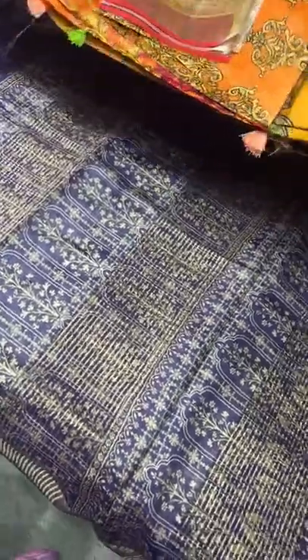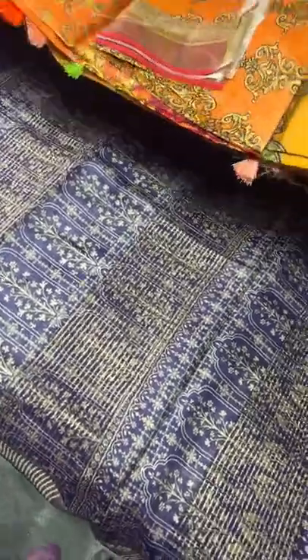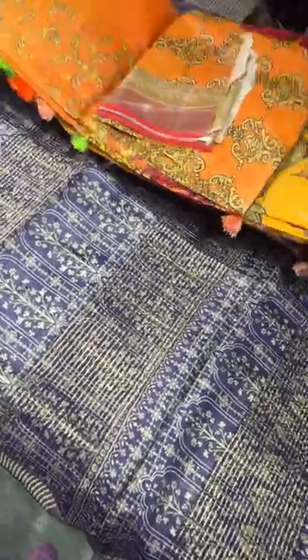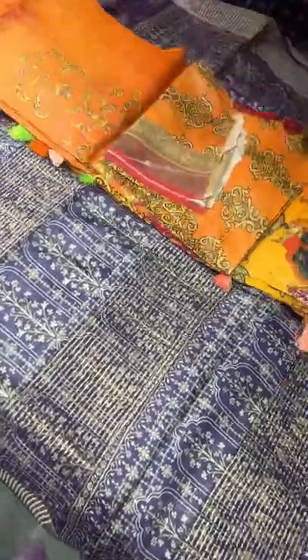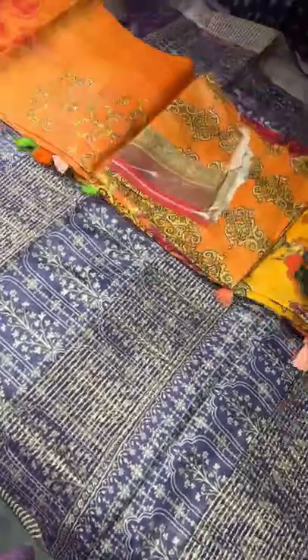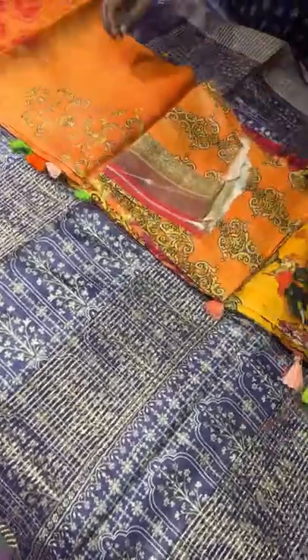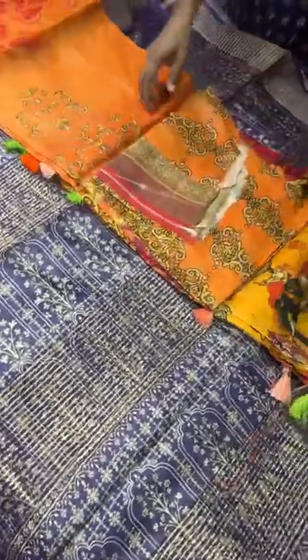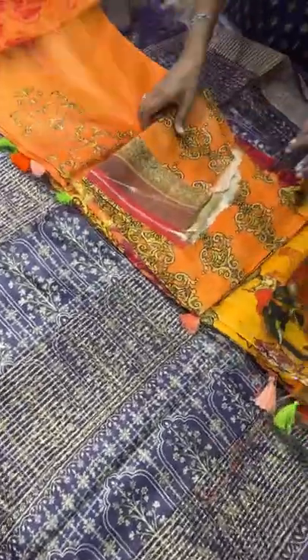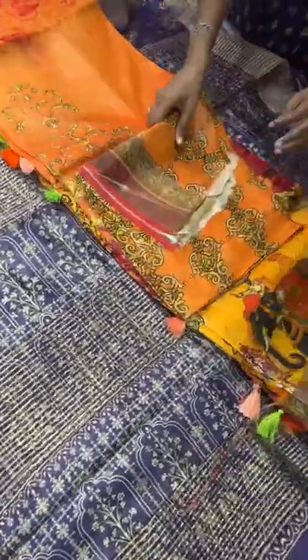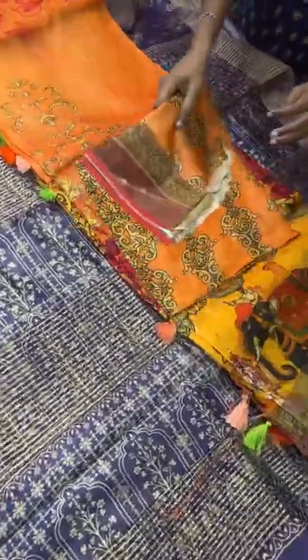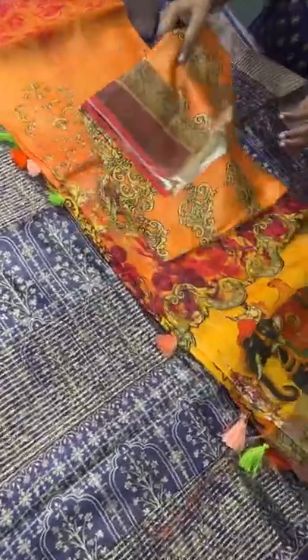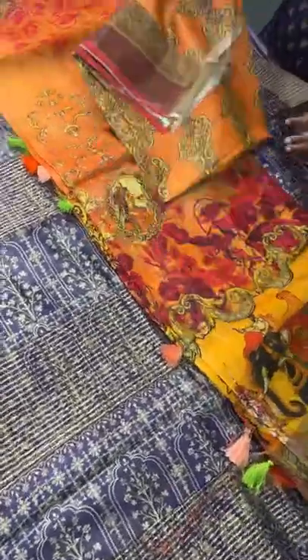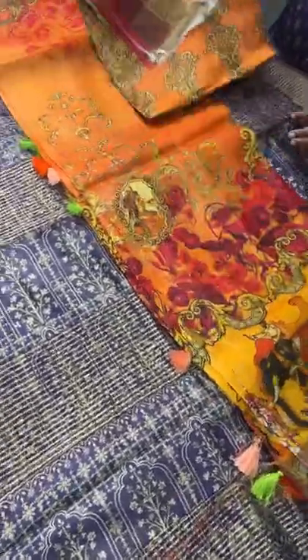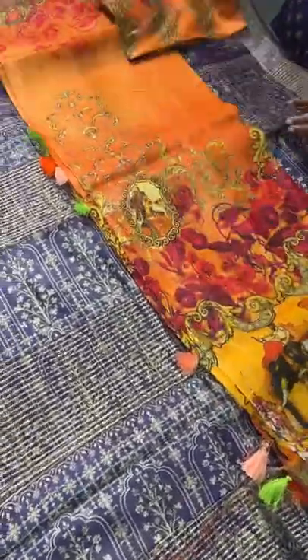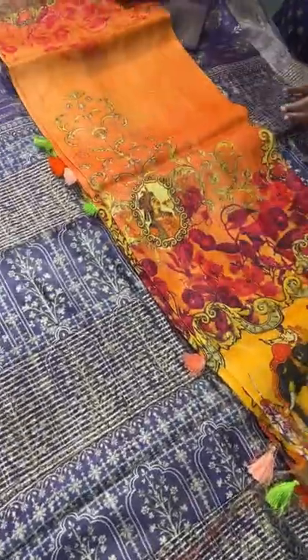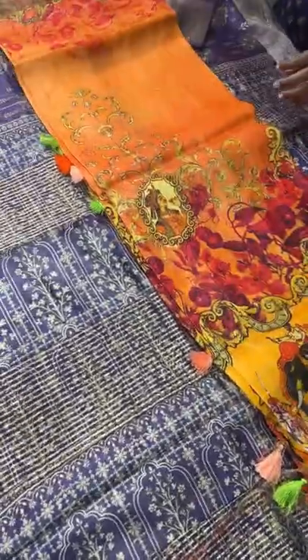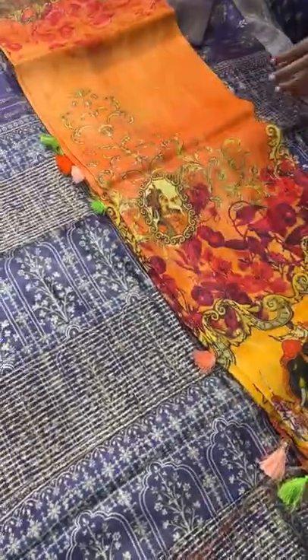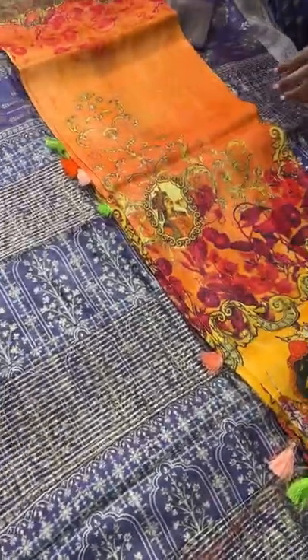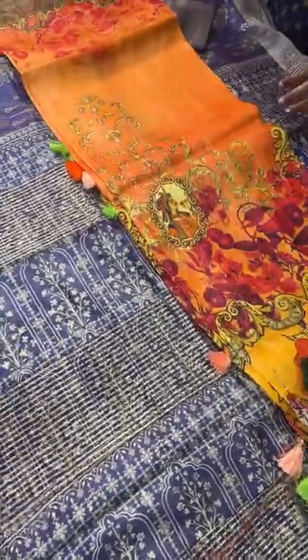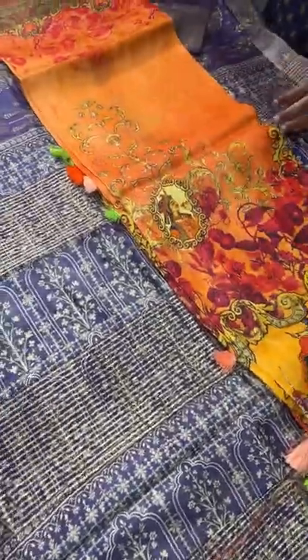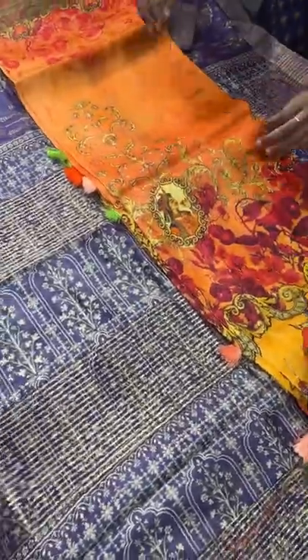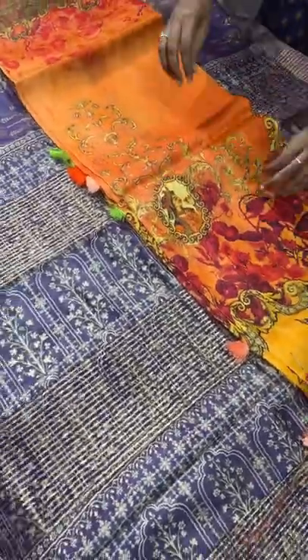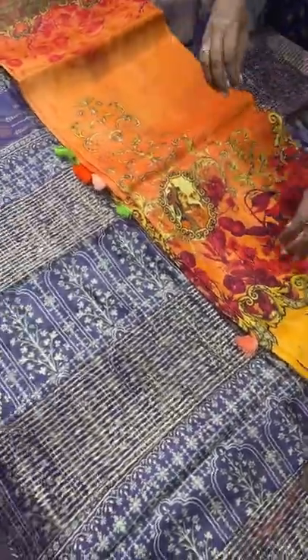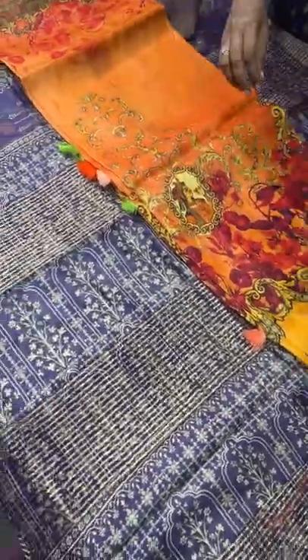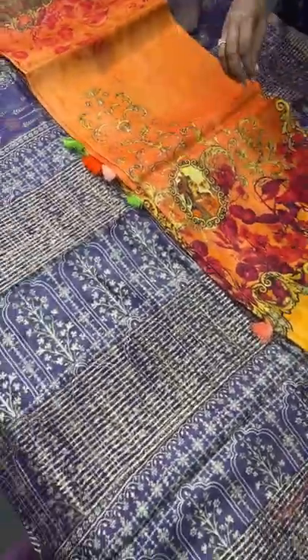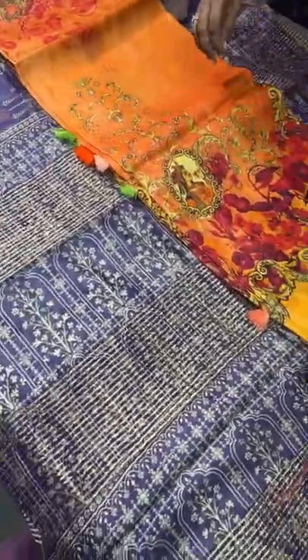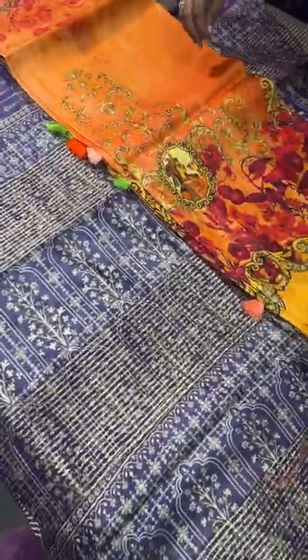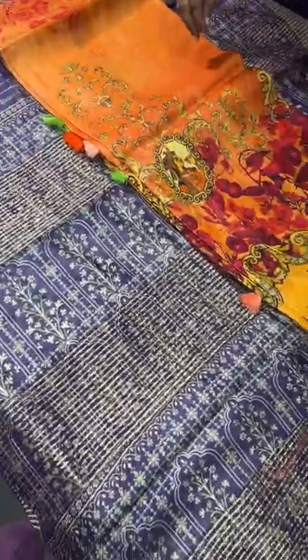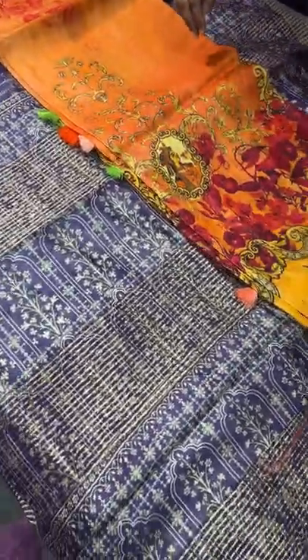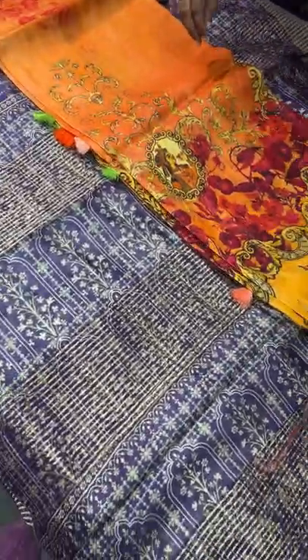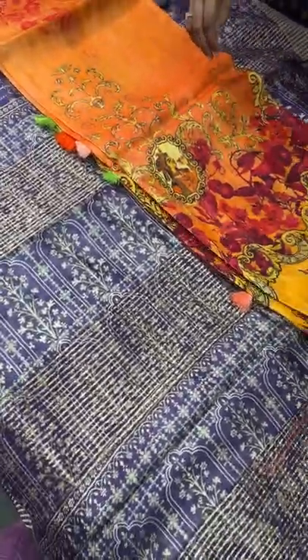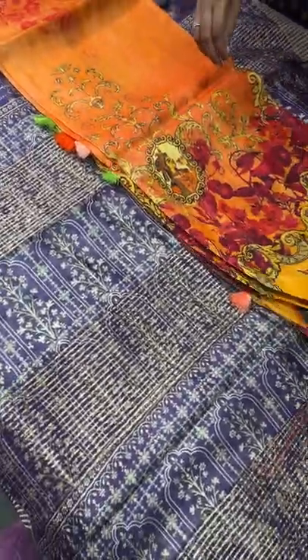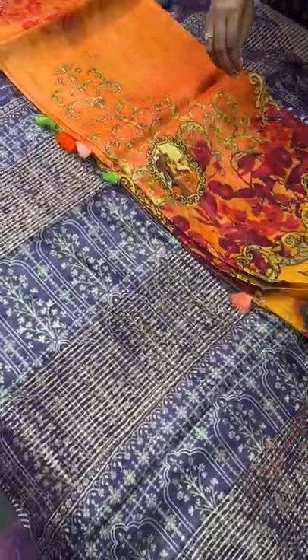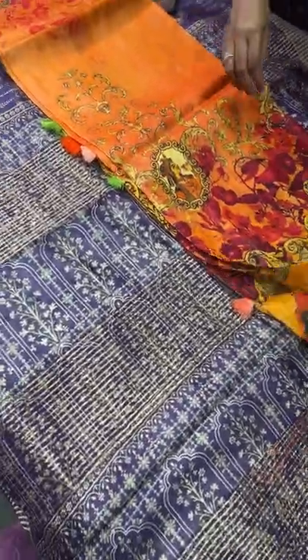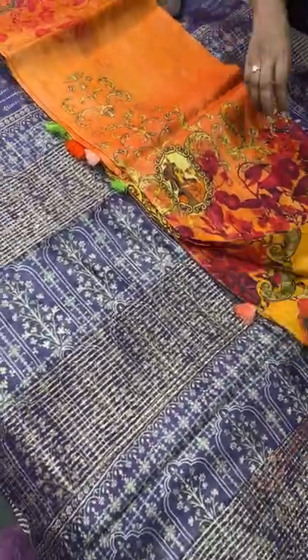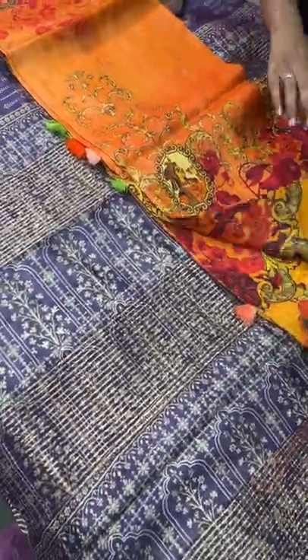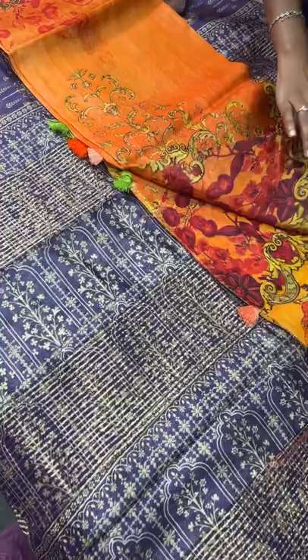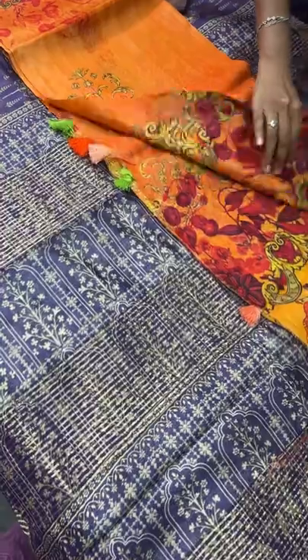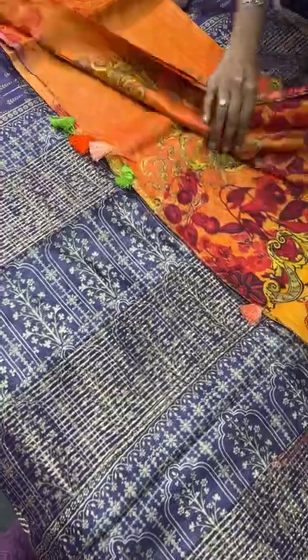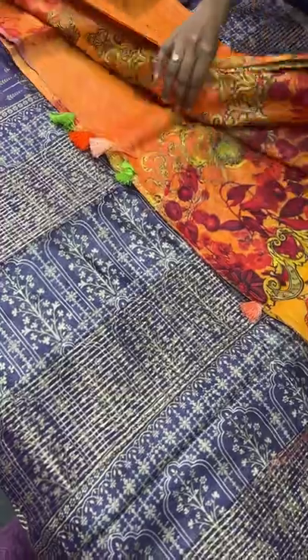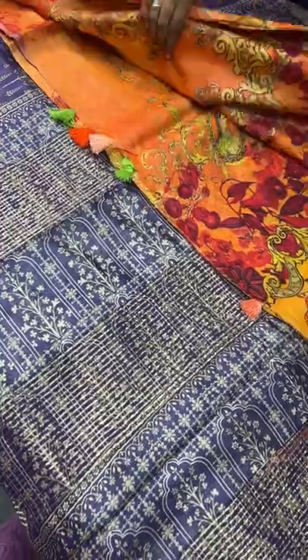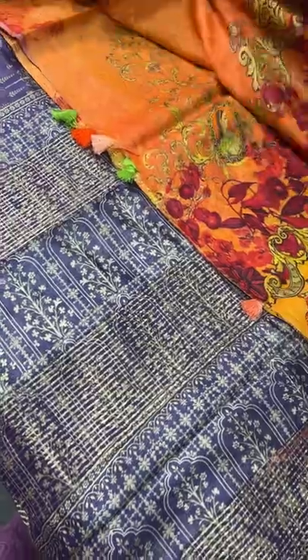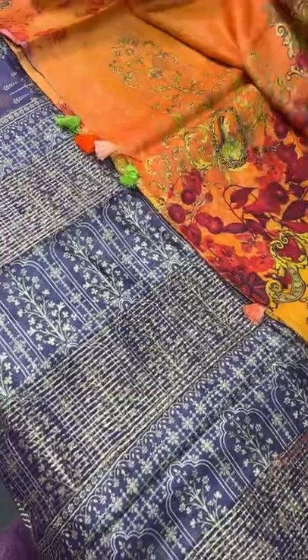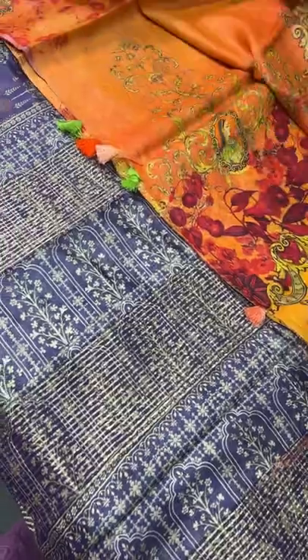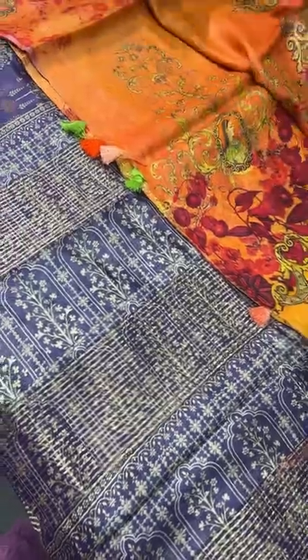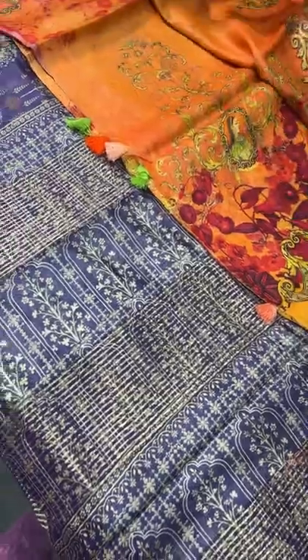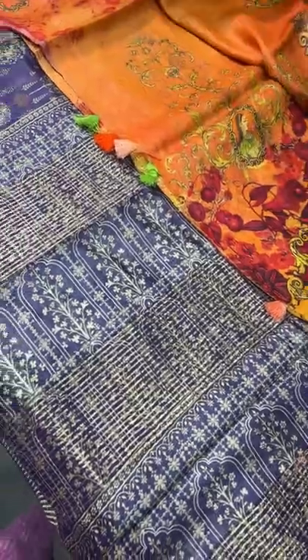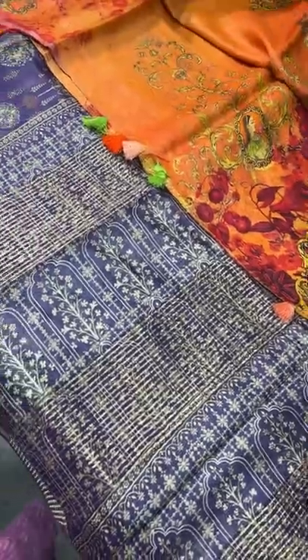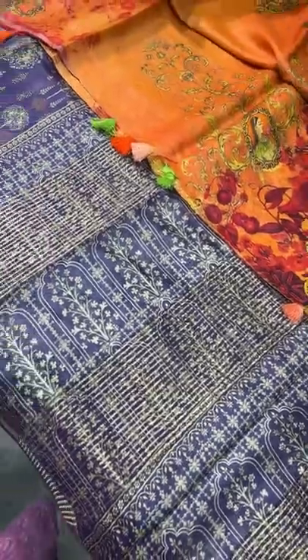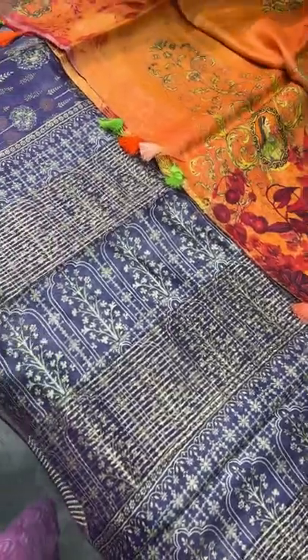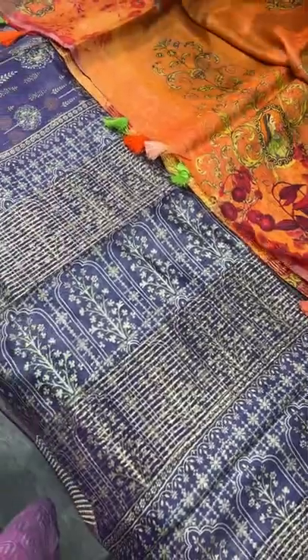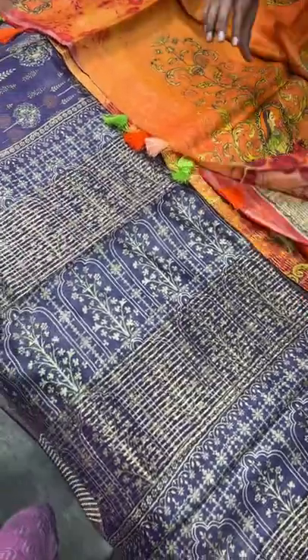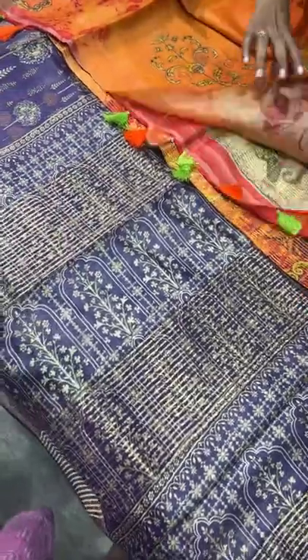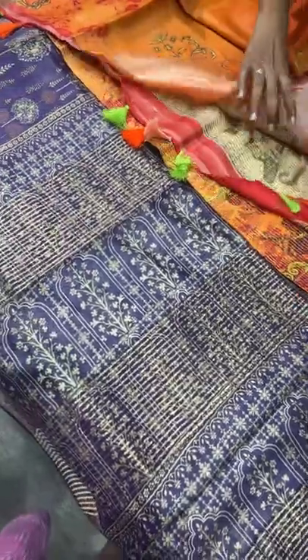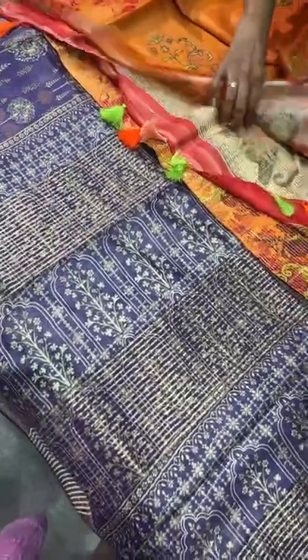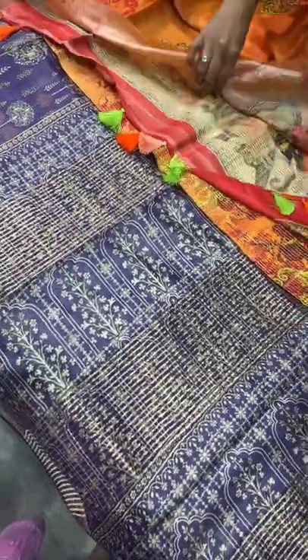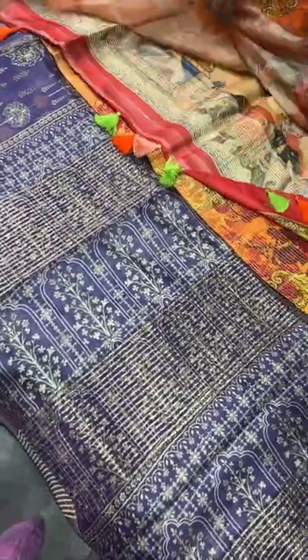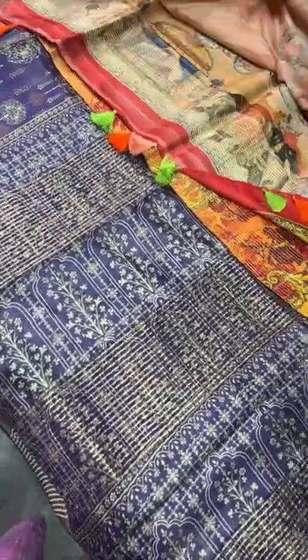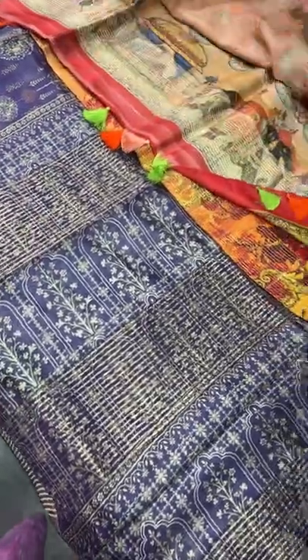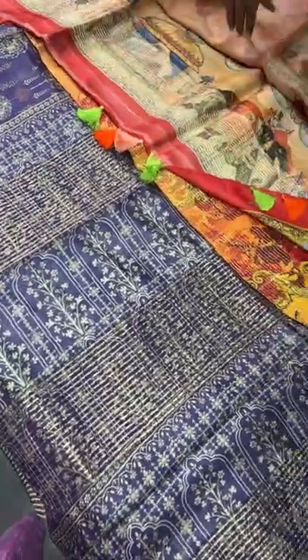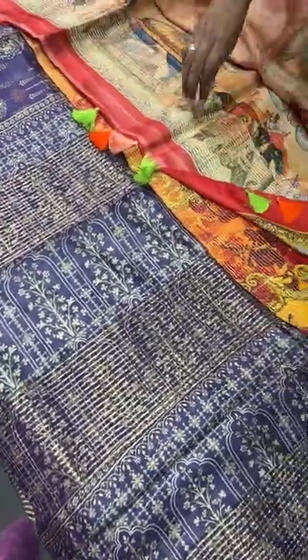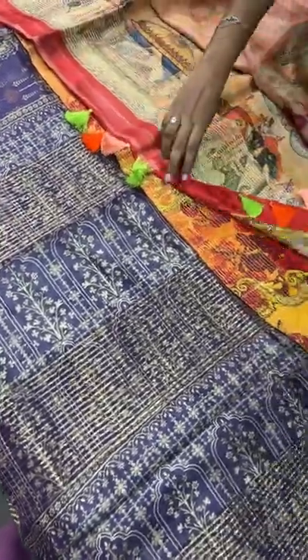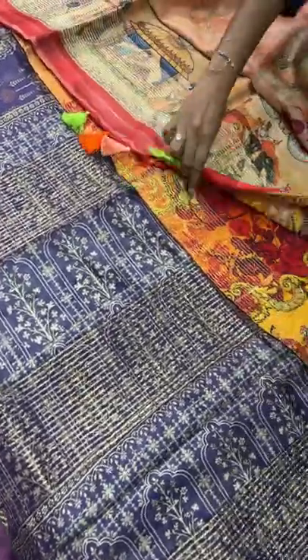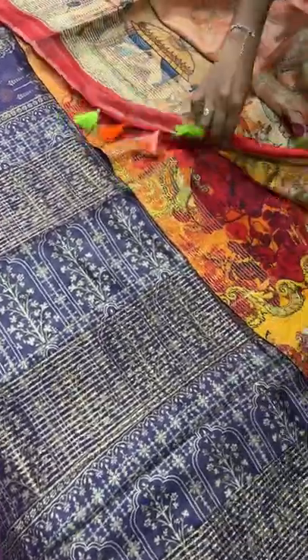The saree comes with a silk mark certificate which gives assurance of pure silk, issued by the Central Silk Board of India.